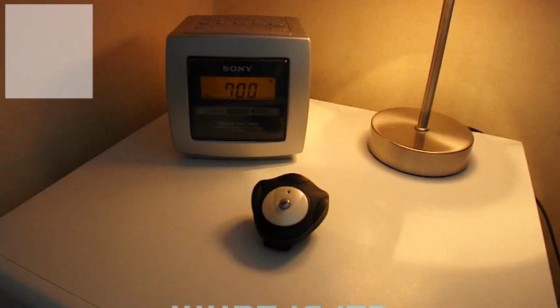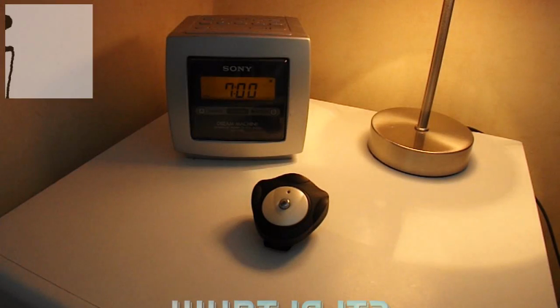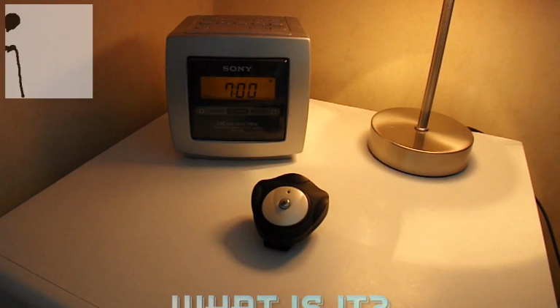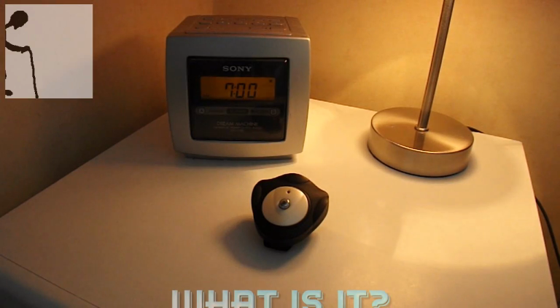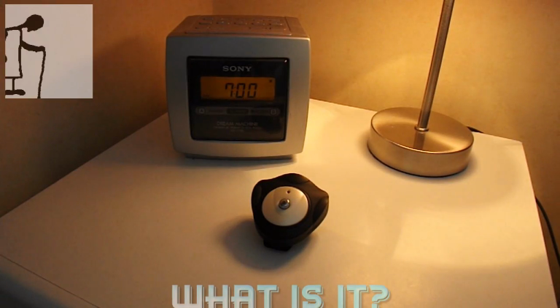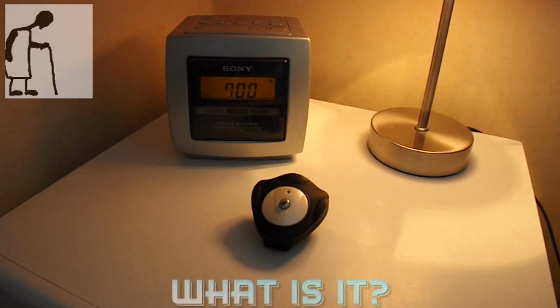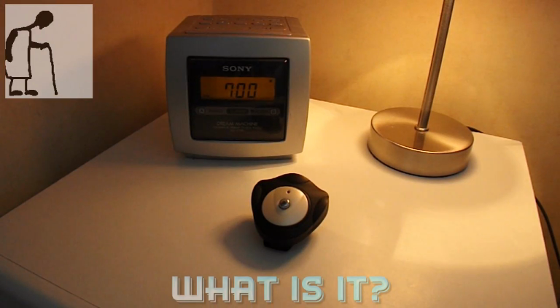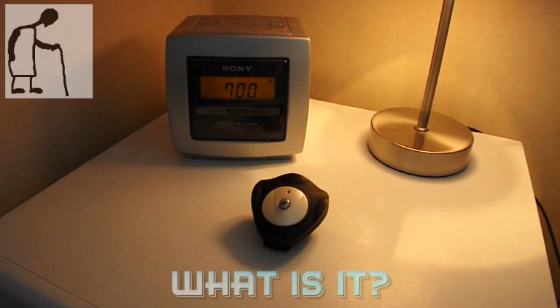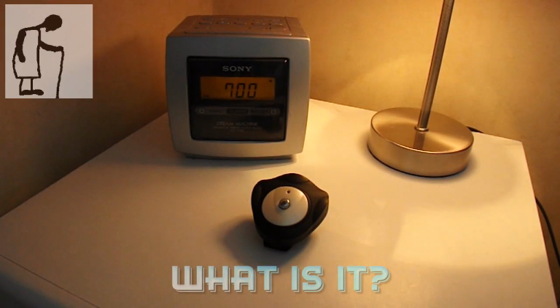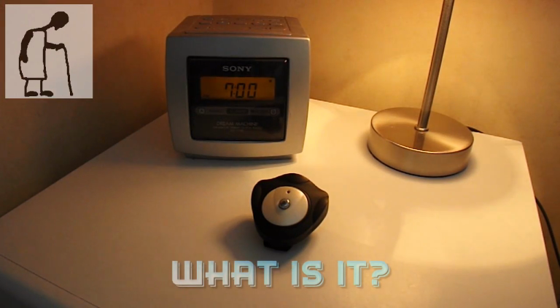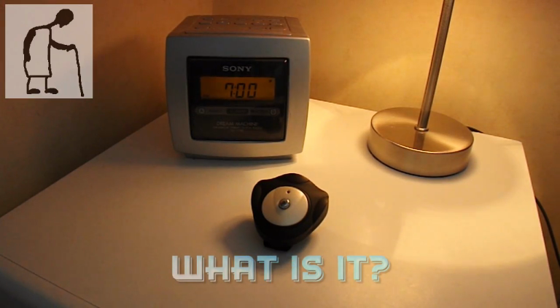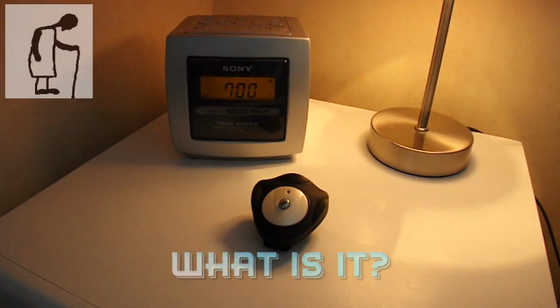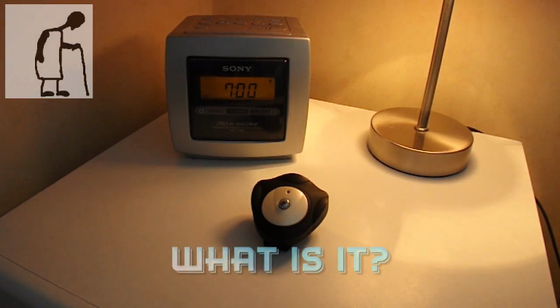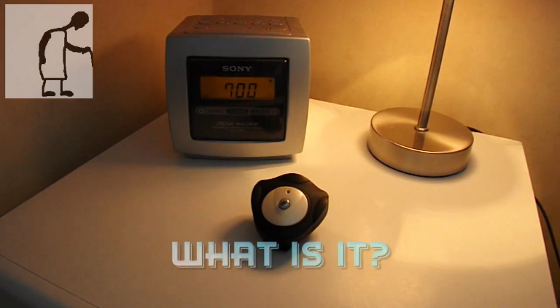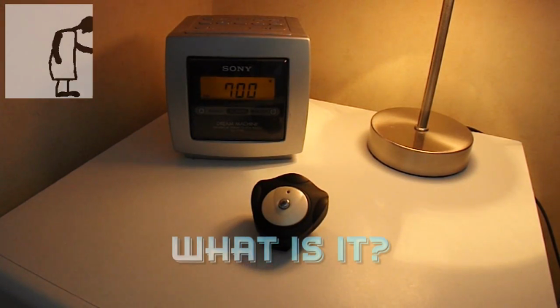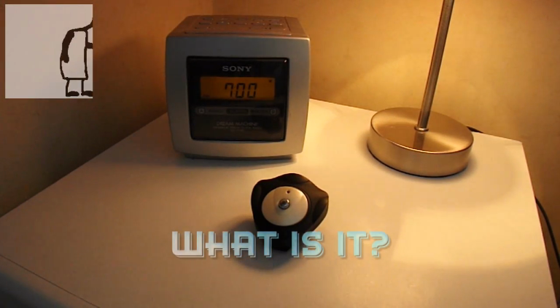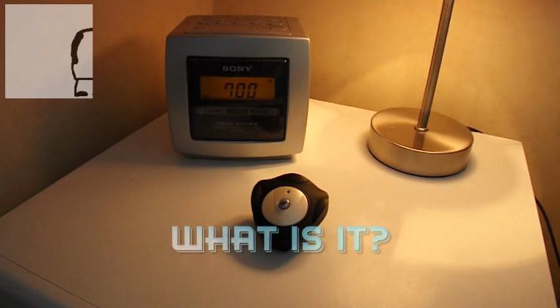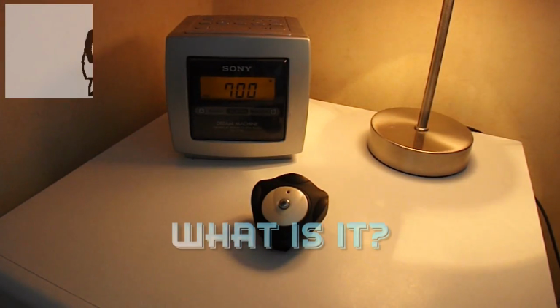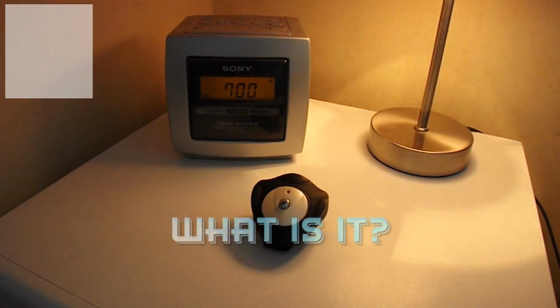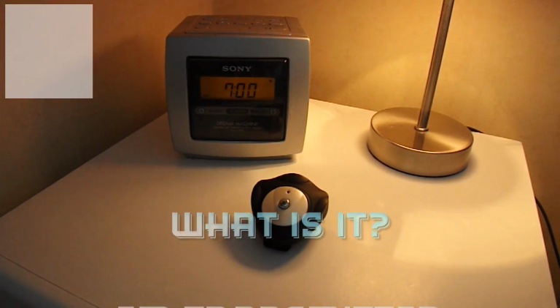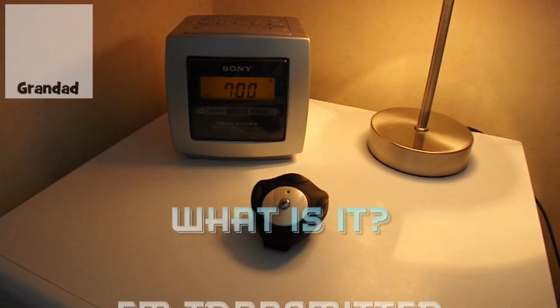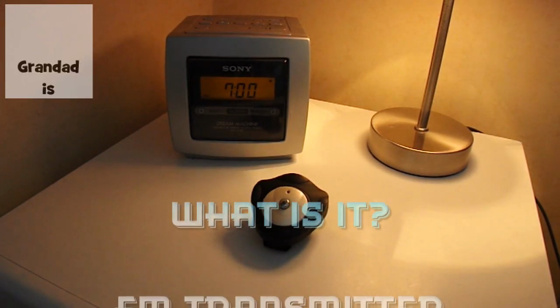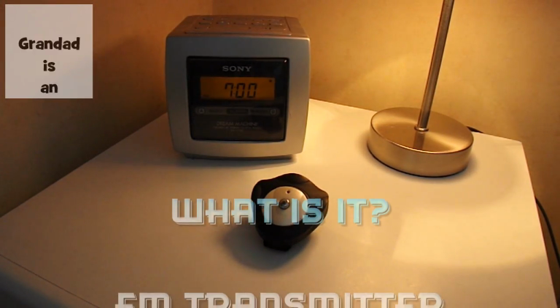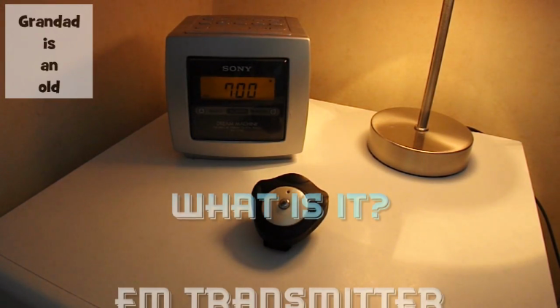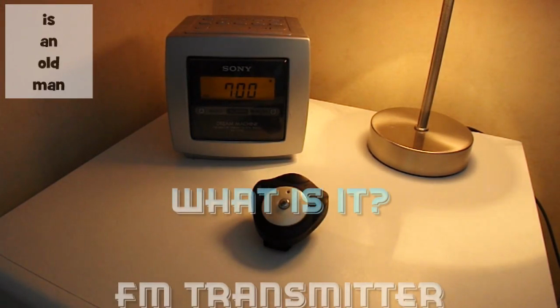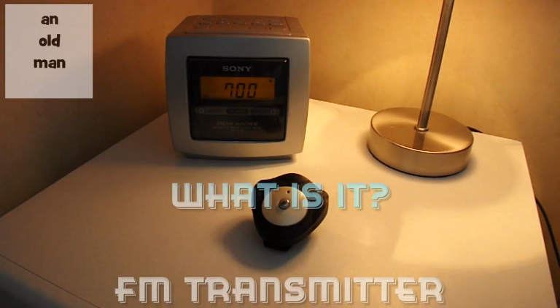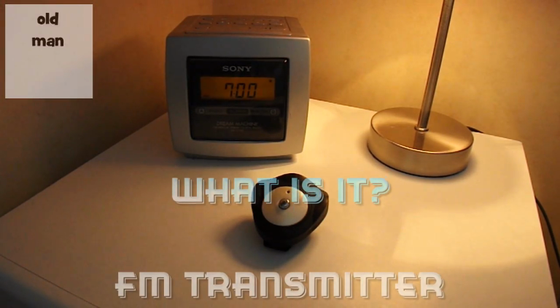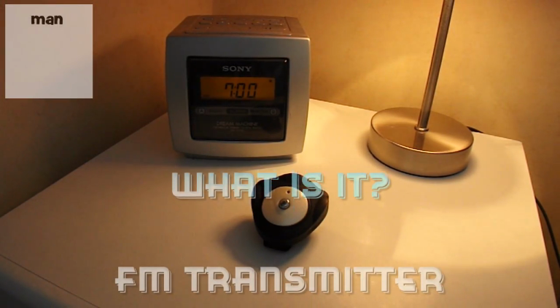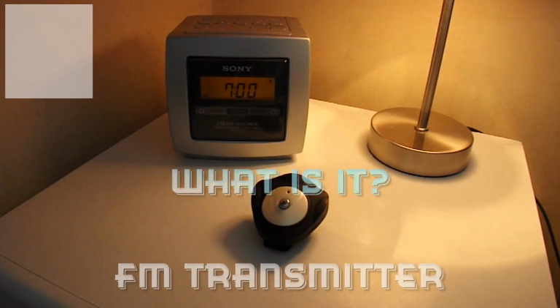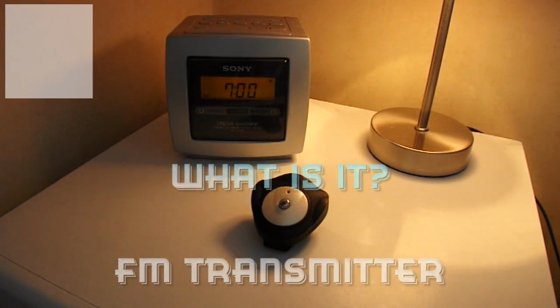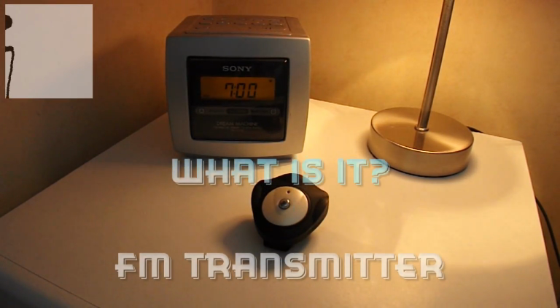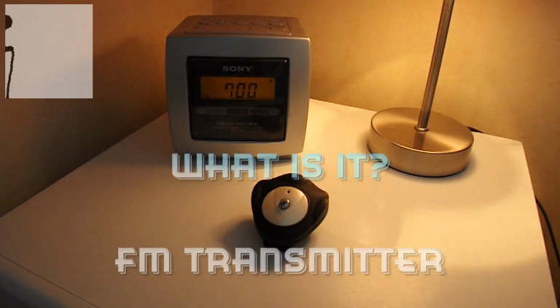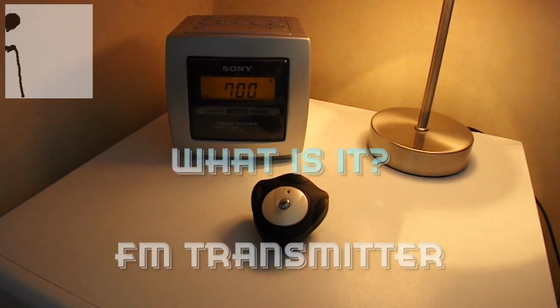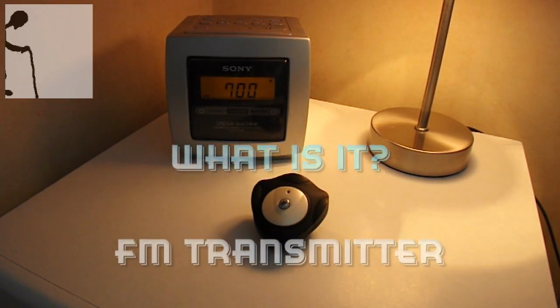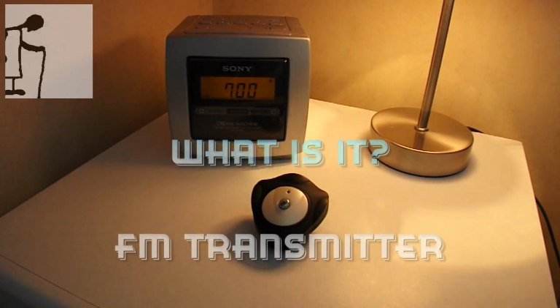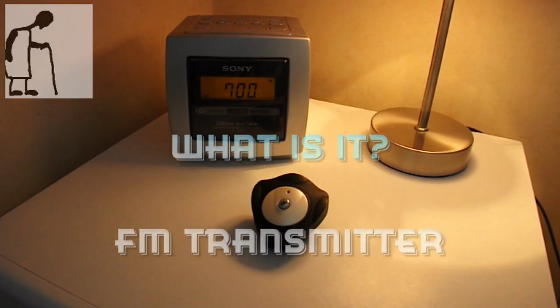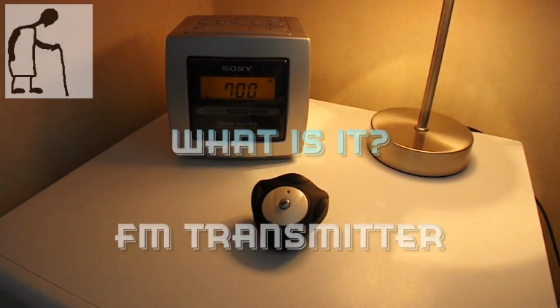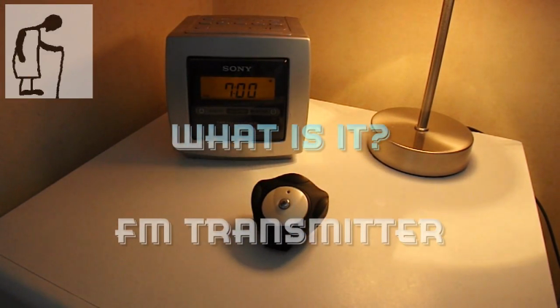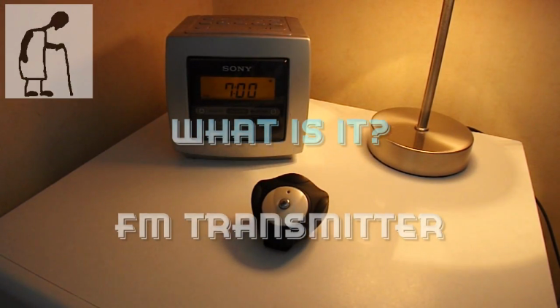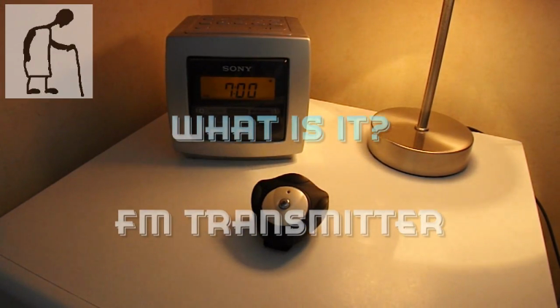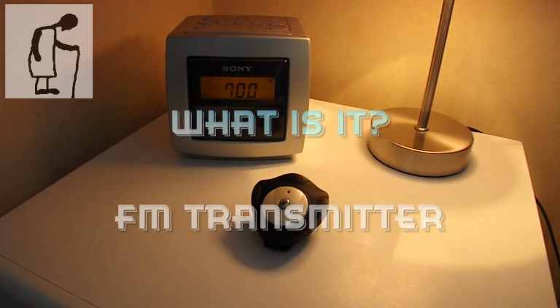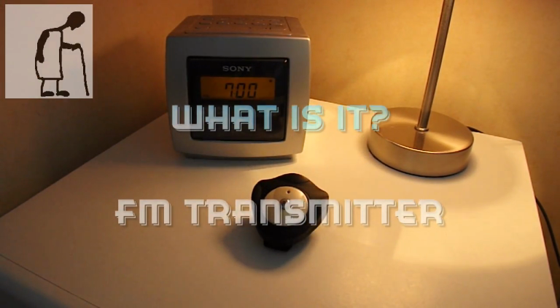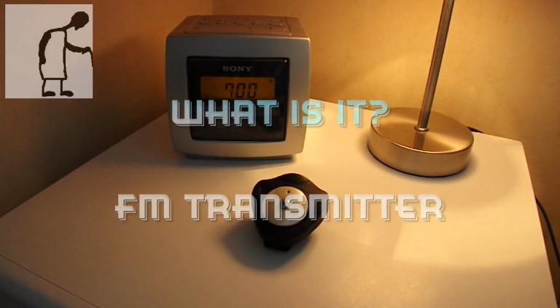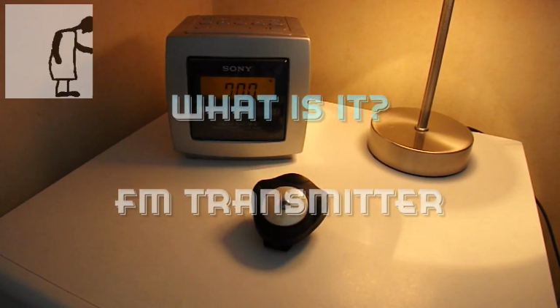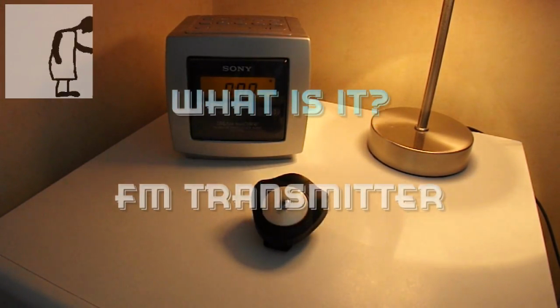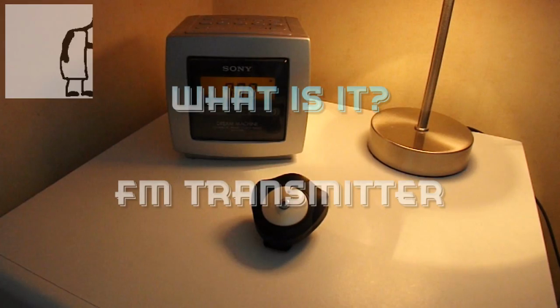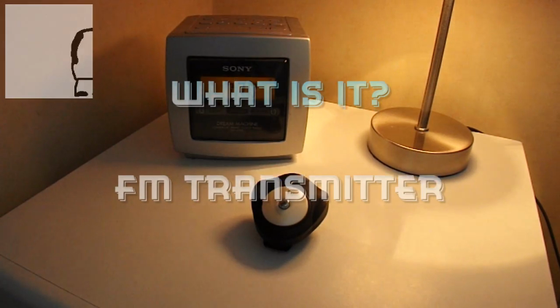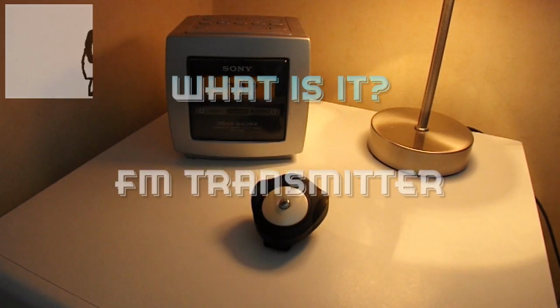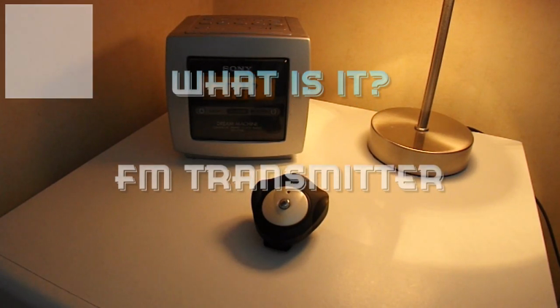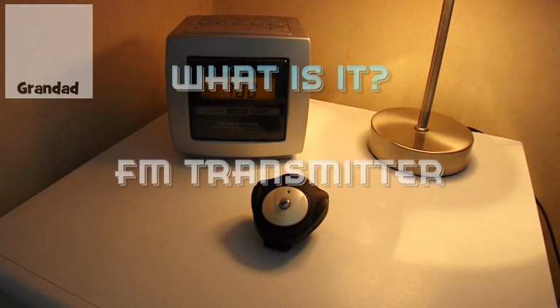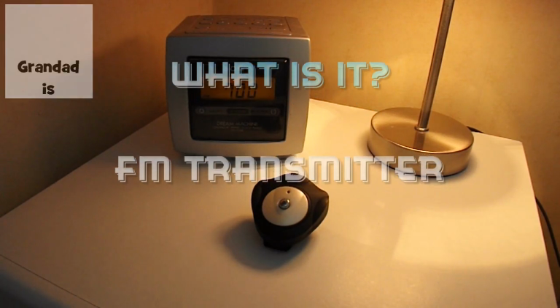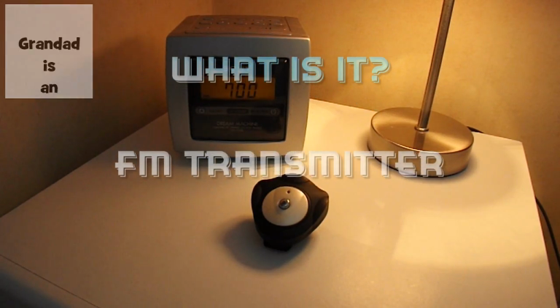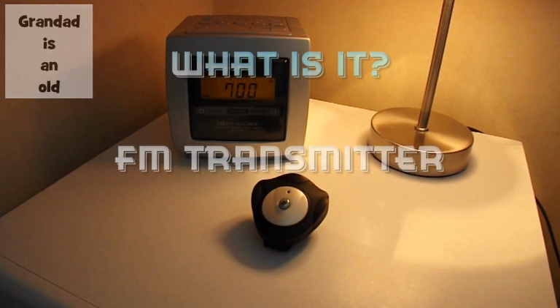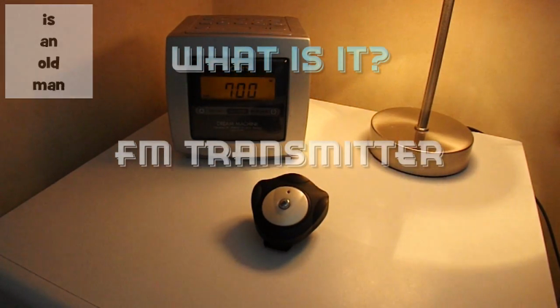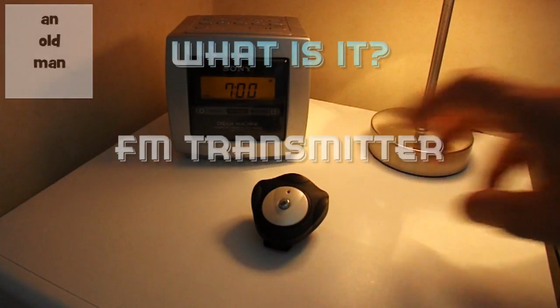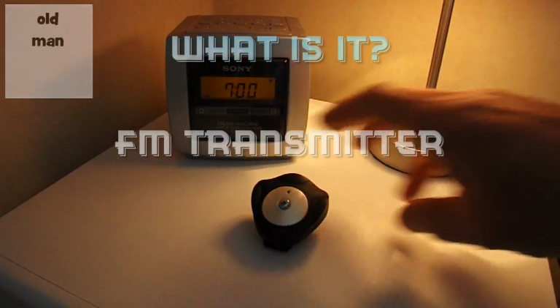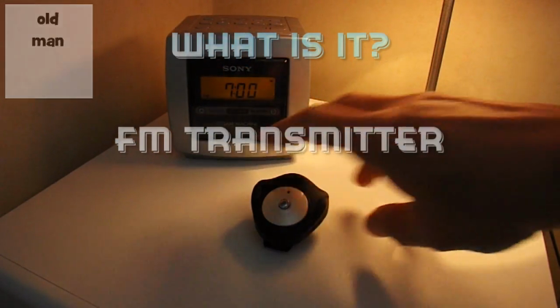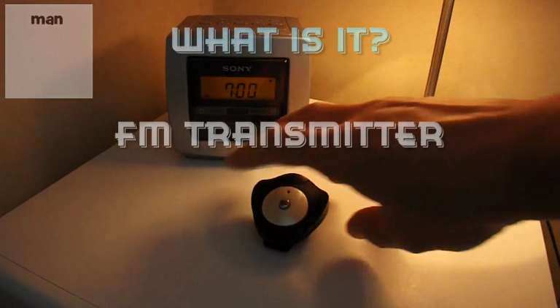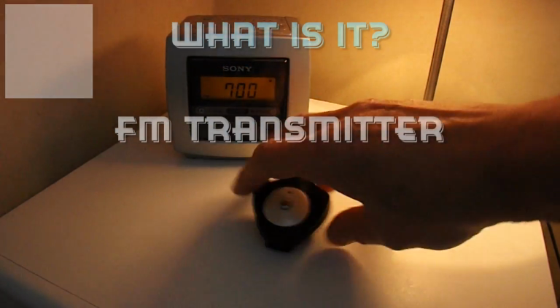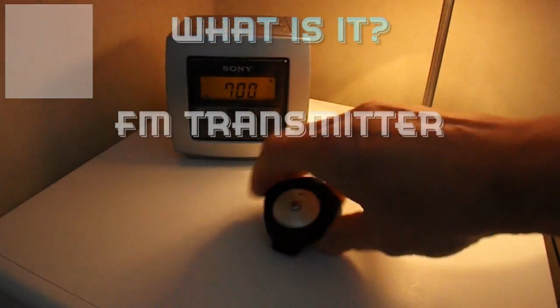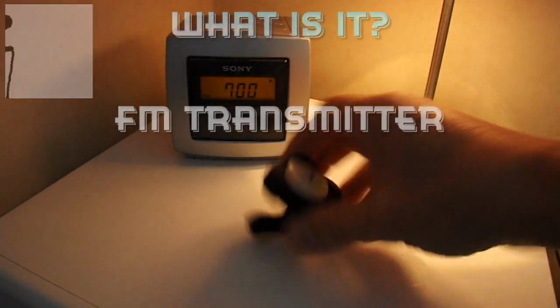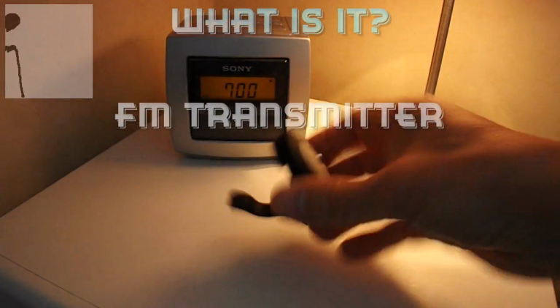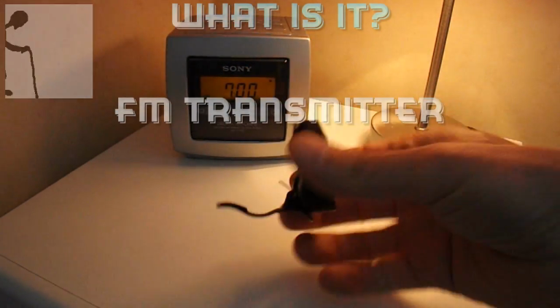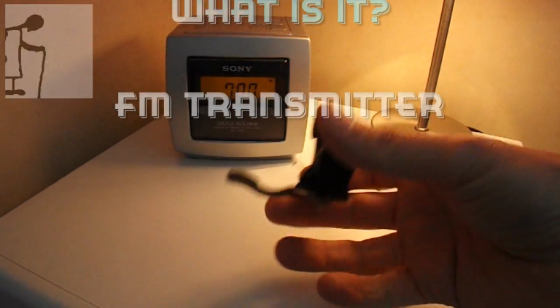Hi guys. I've just been going through a box of bits and pieces I've been given by one of my relatives, and I found this.